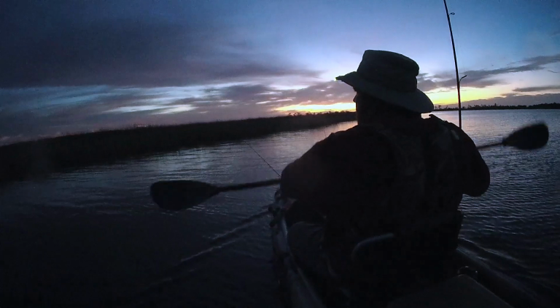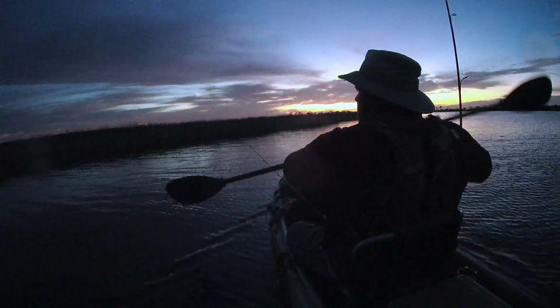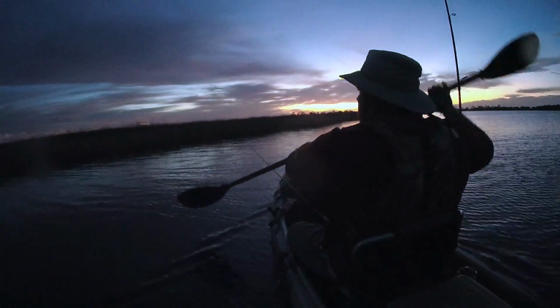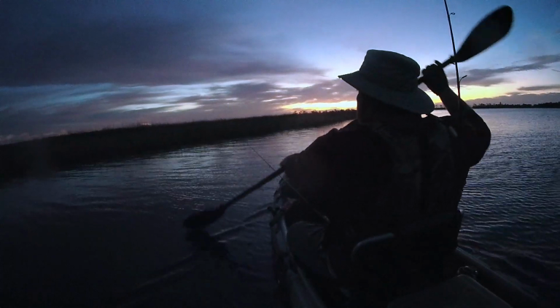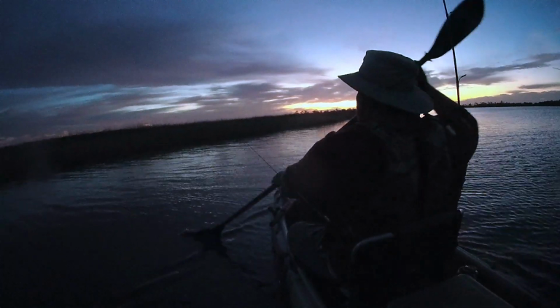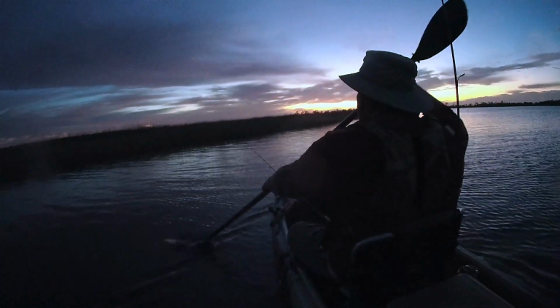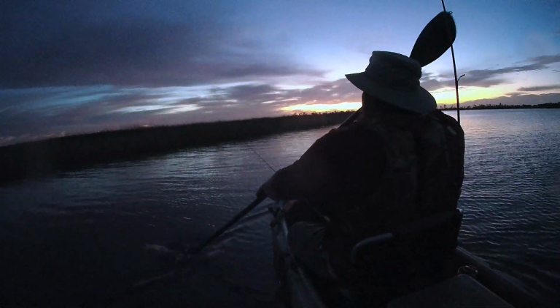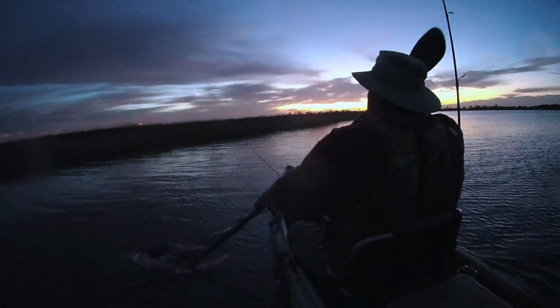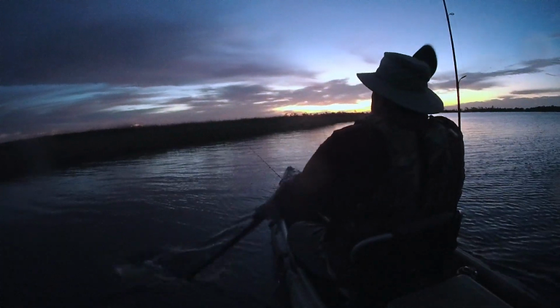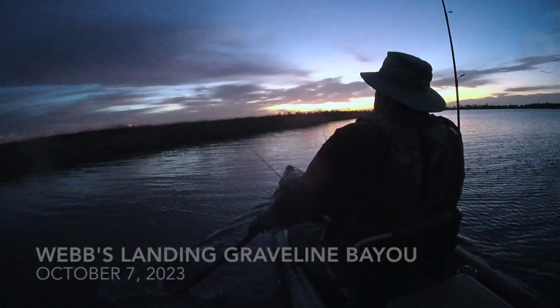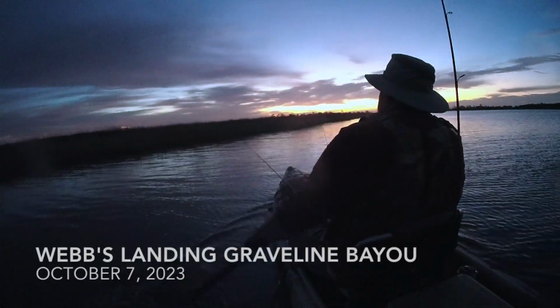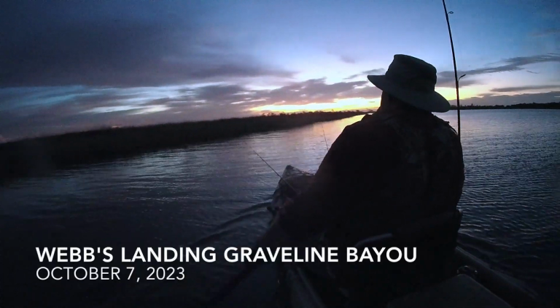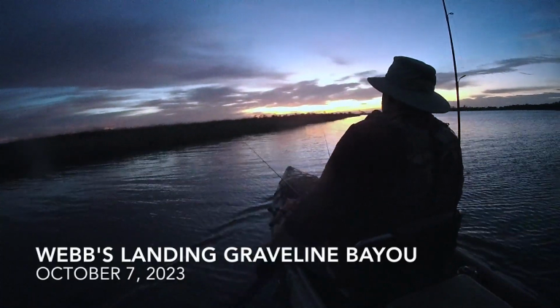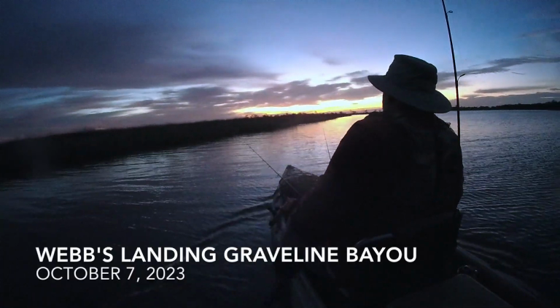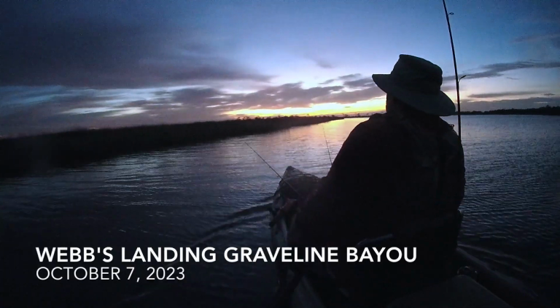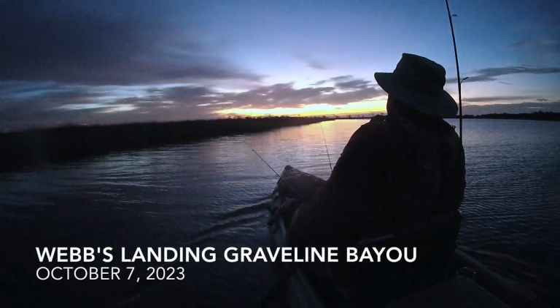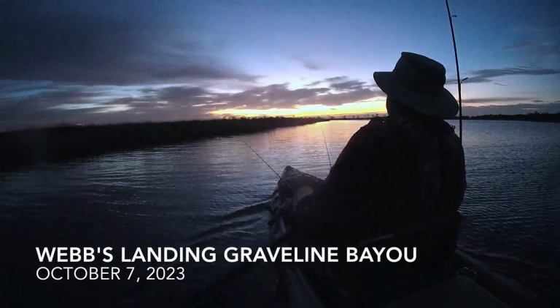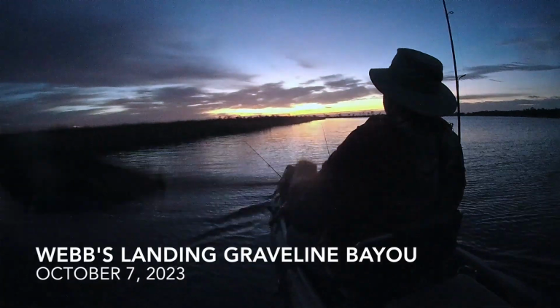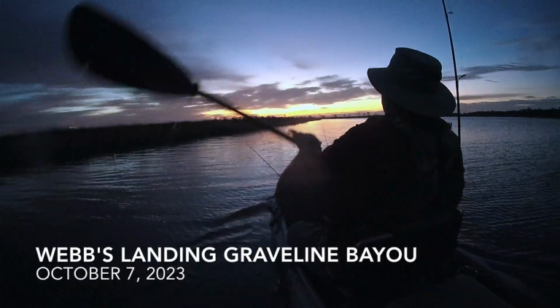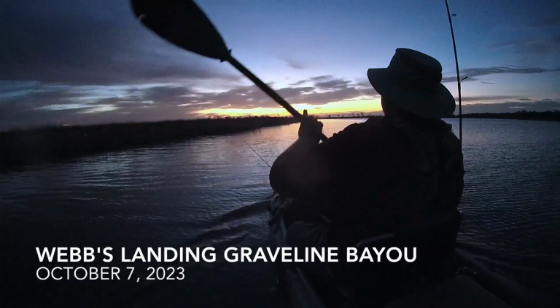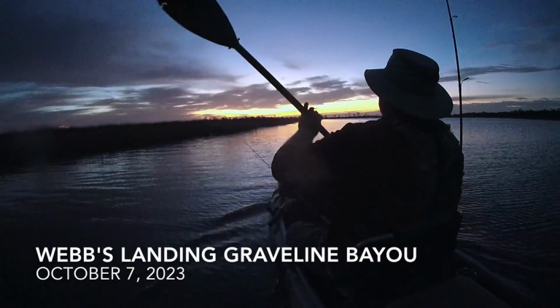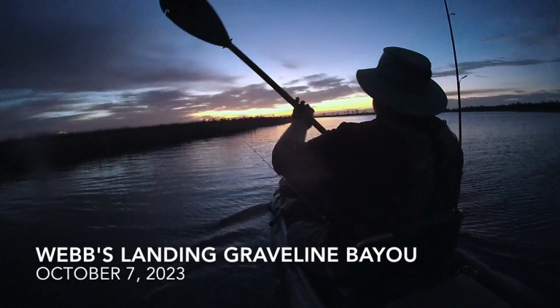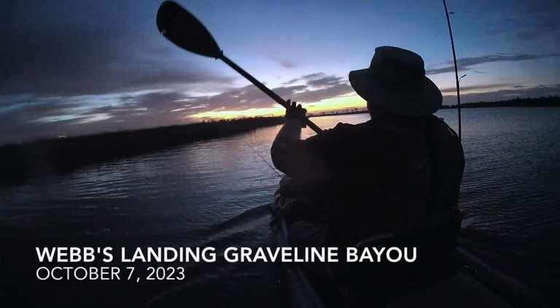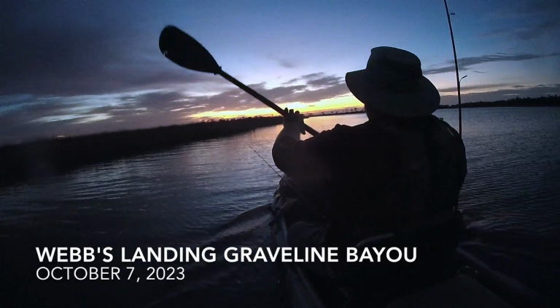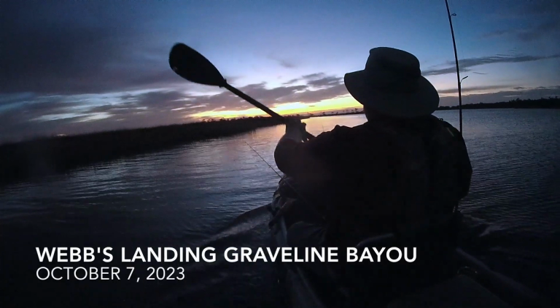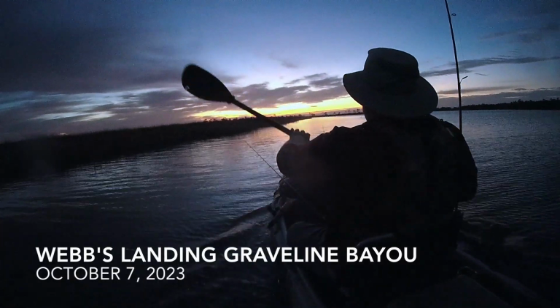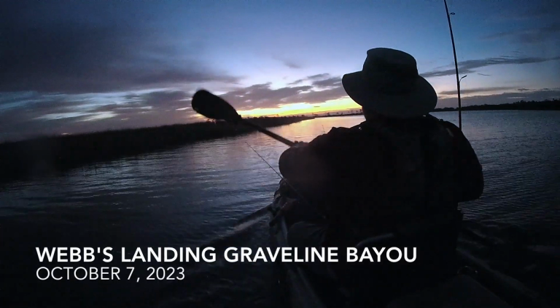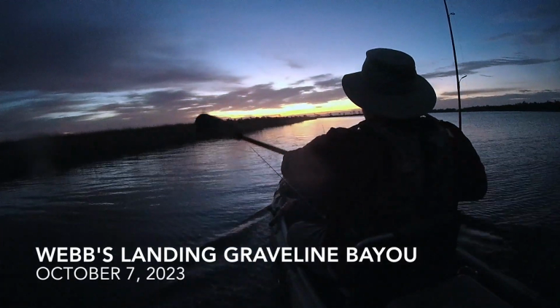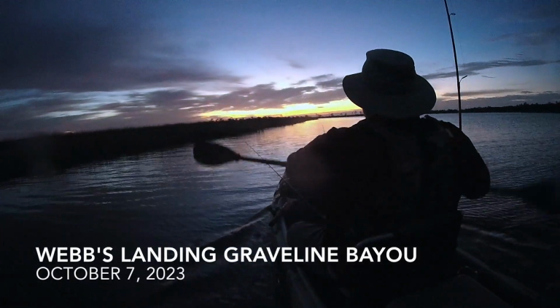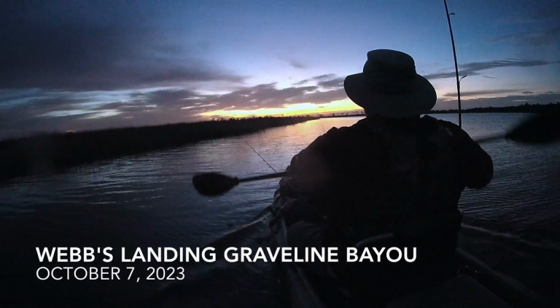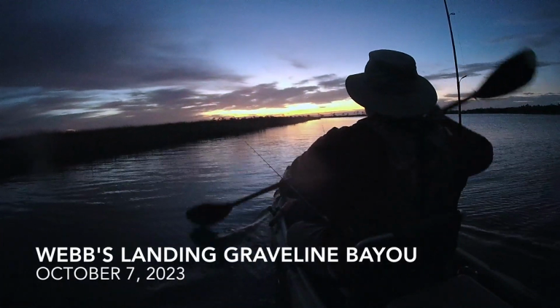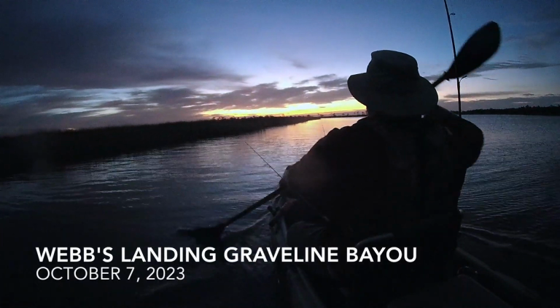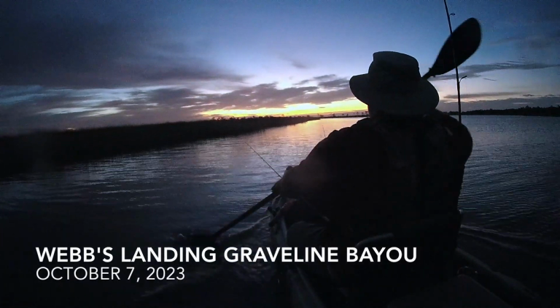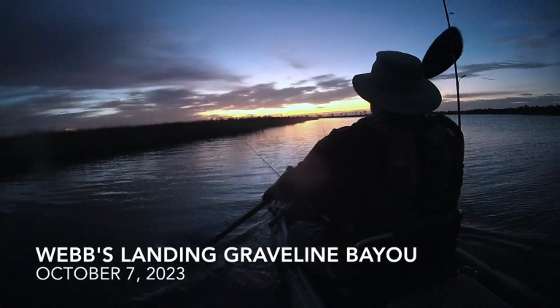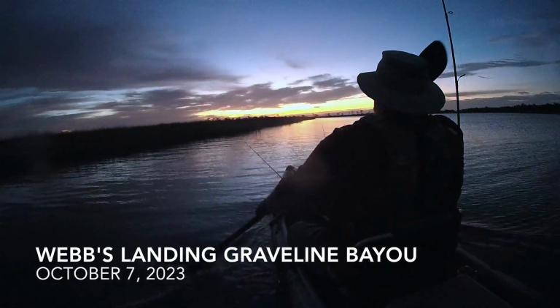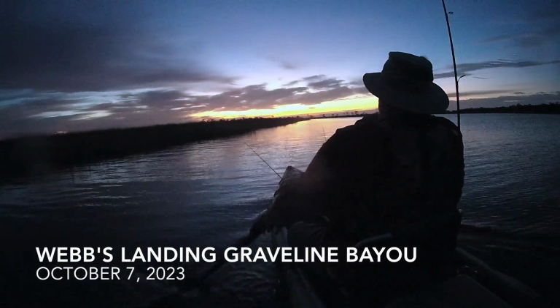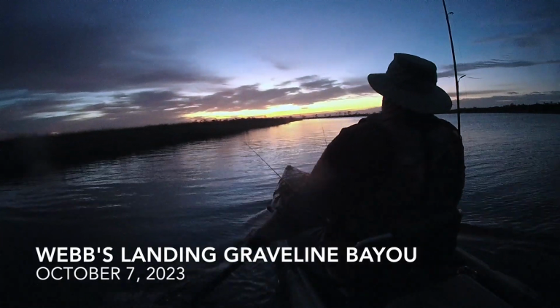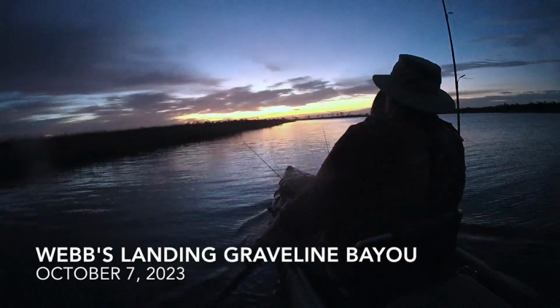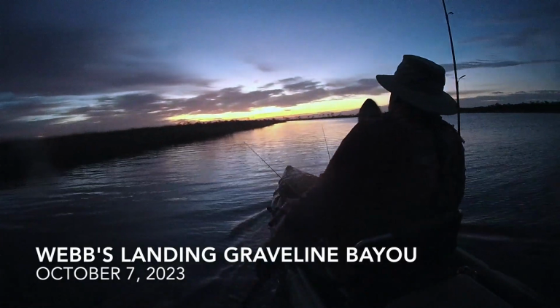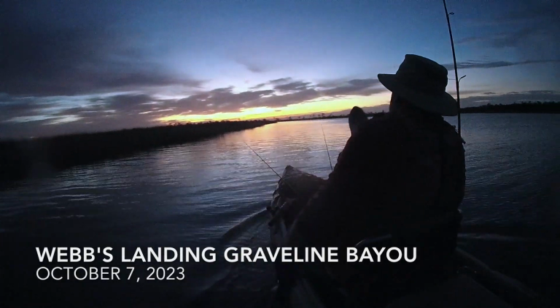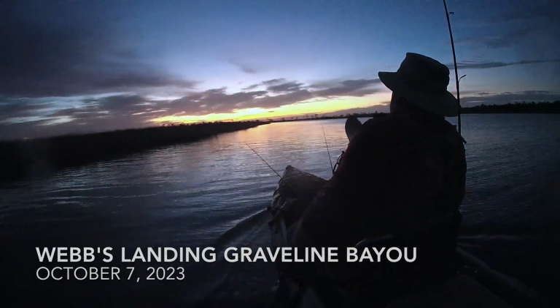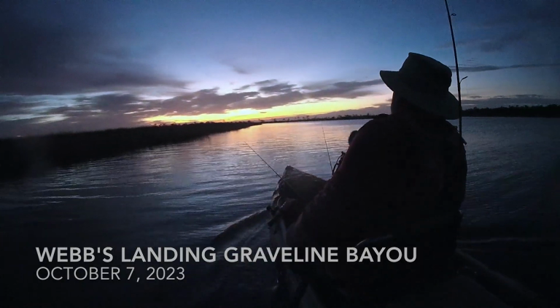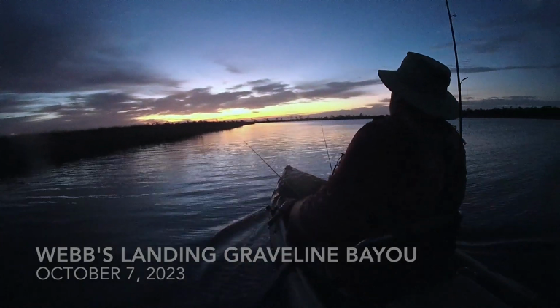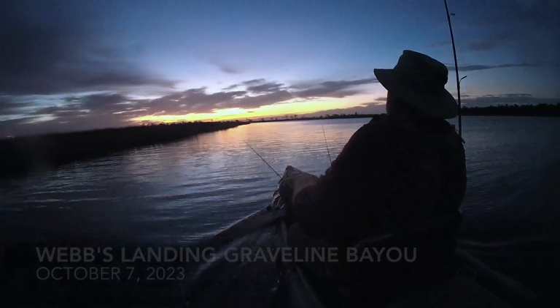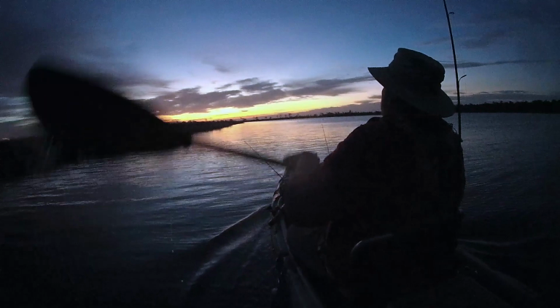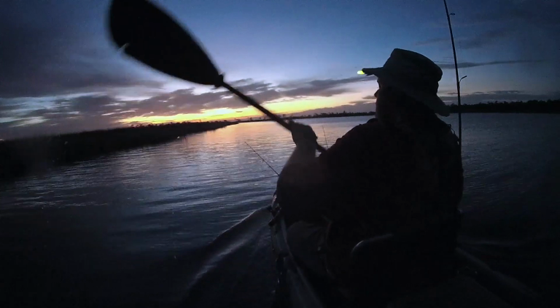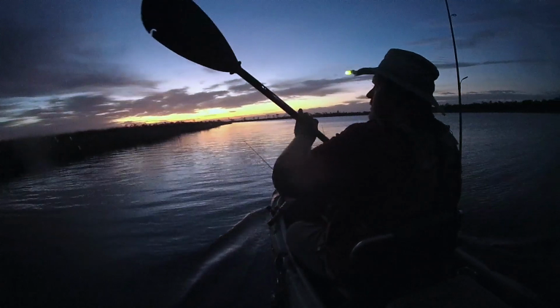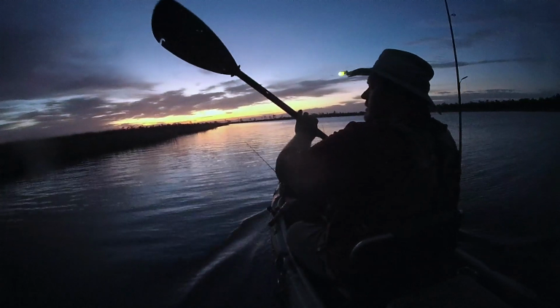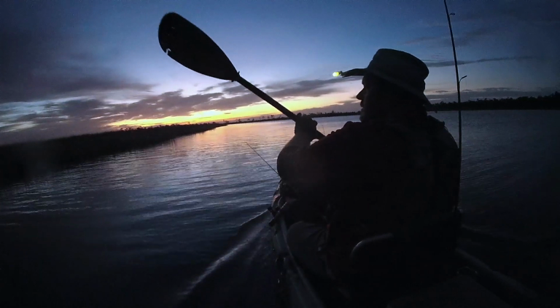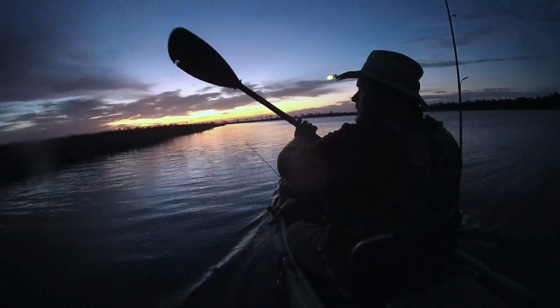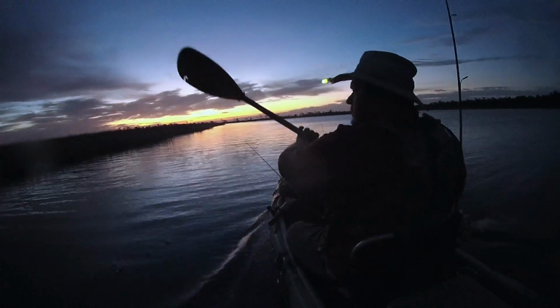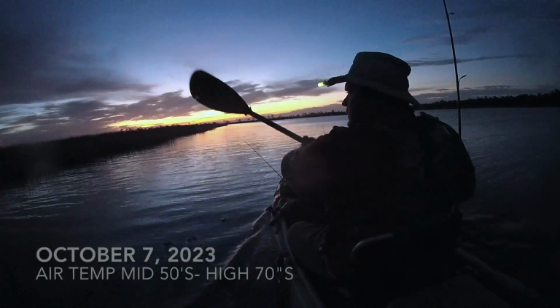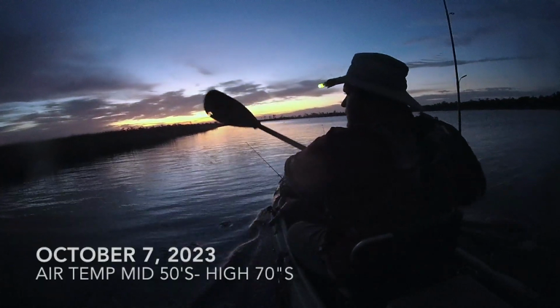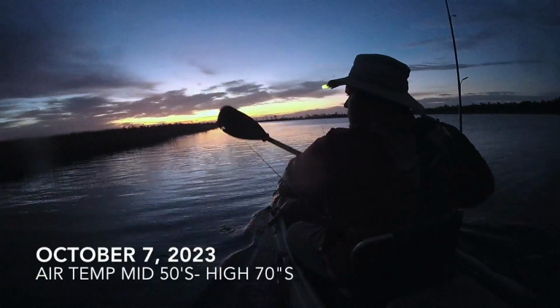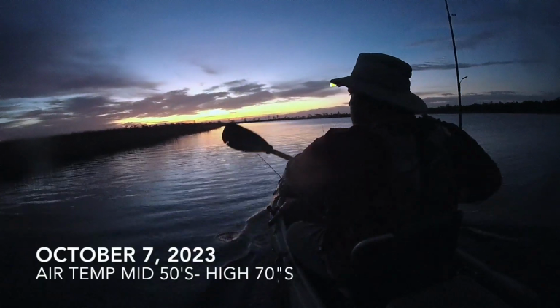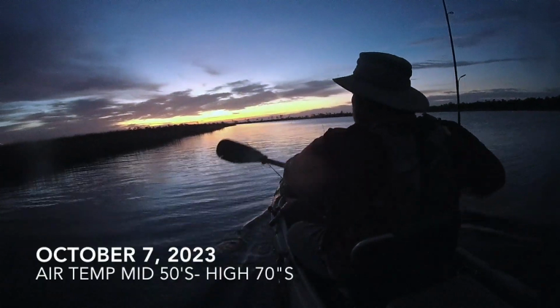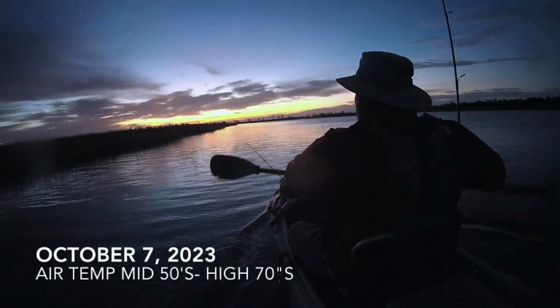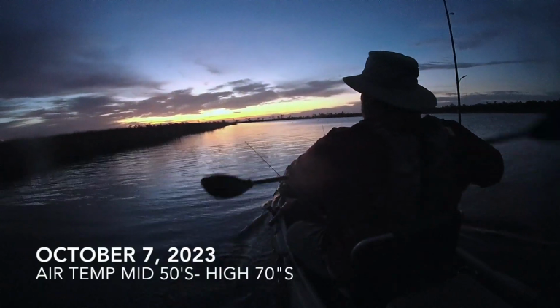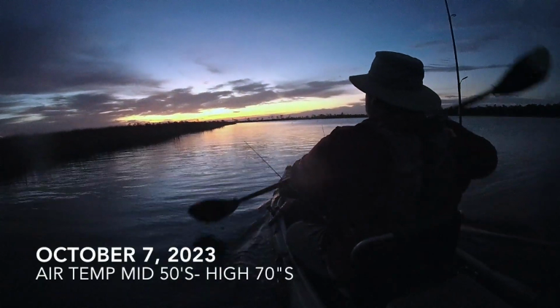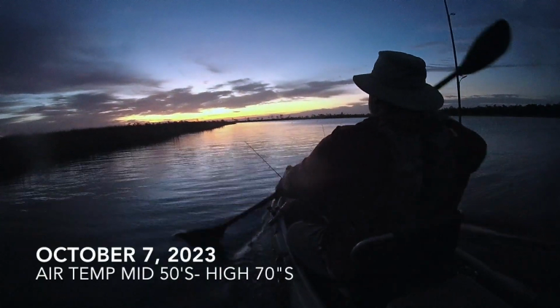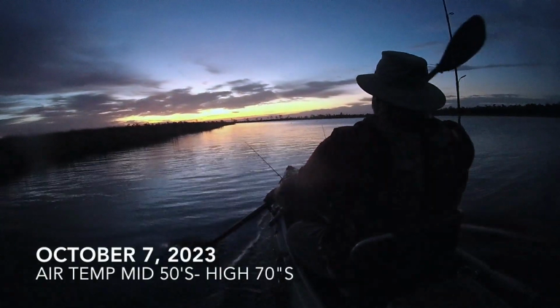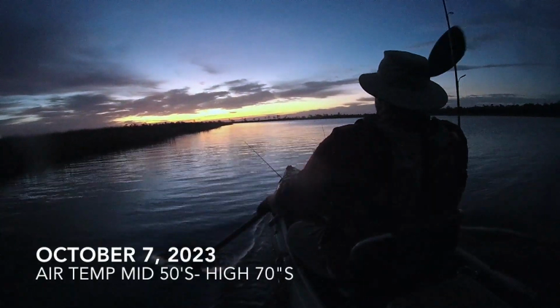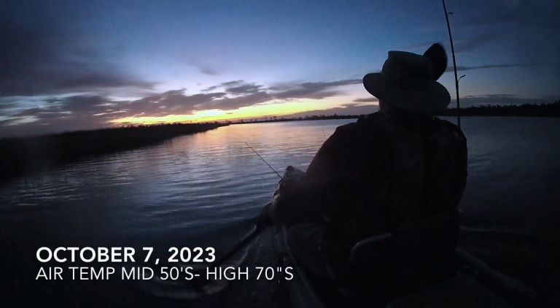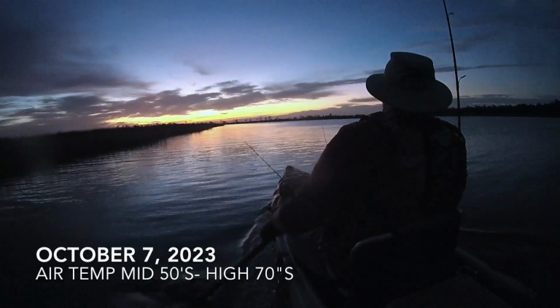Welcome, thanks for checking out the video. Today finds us at Webb's Landing, in Ocean Springs, Mississippi.